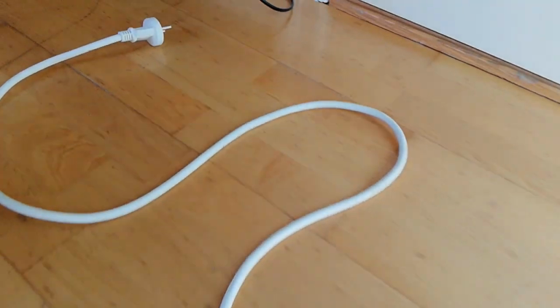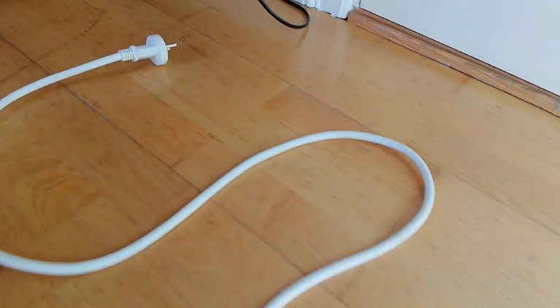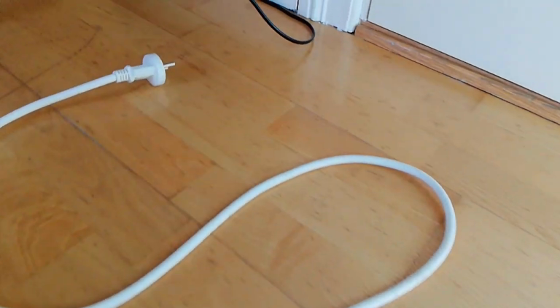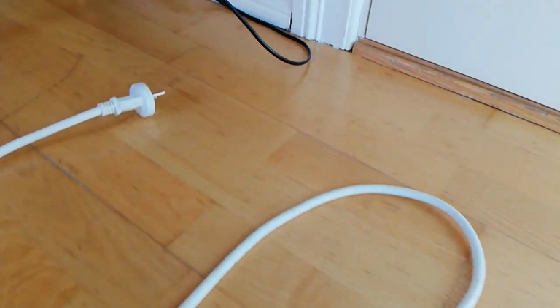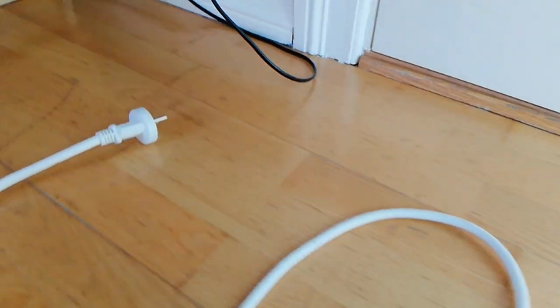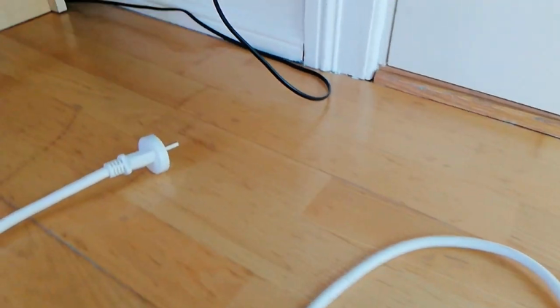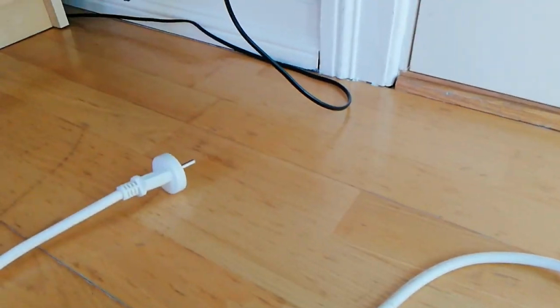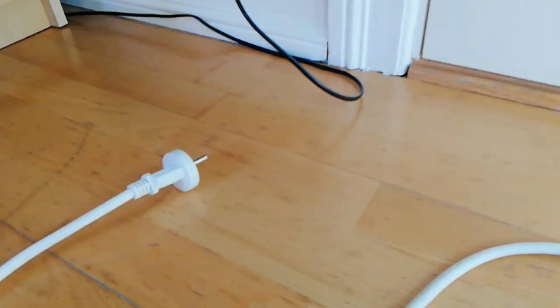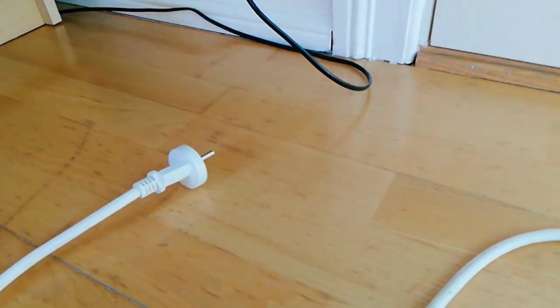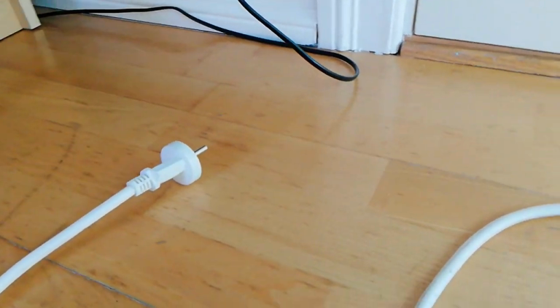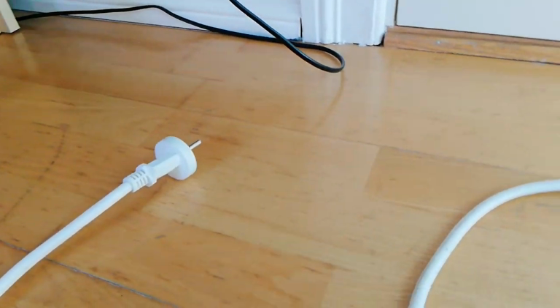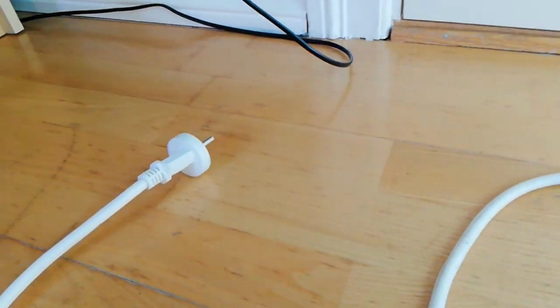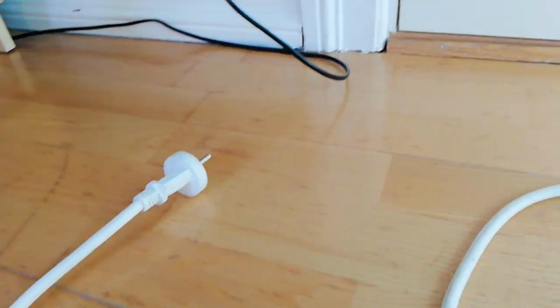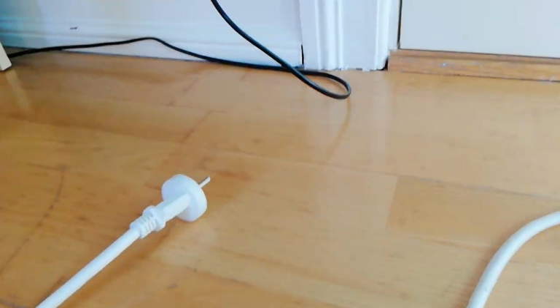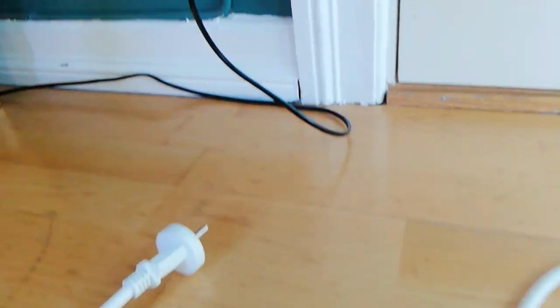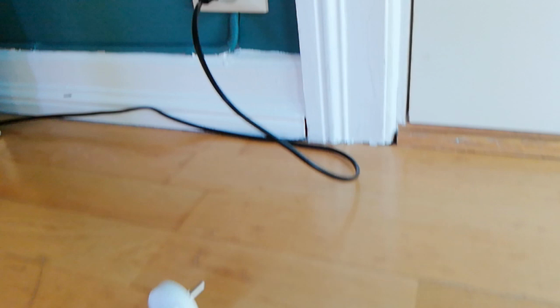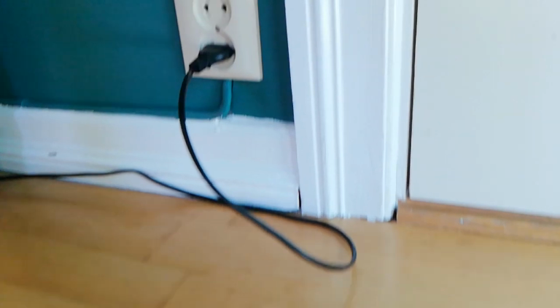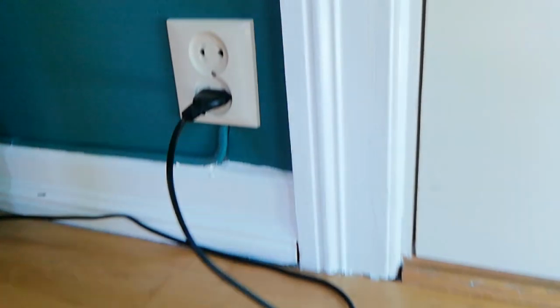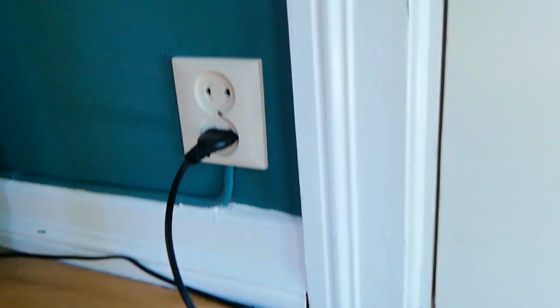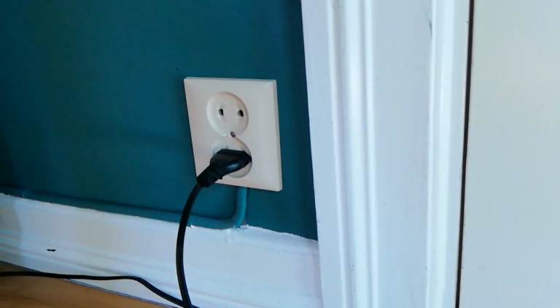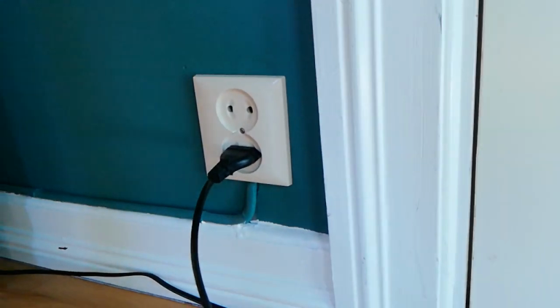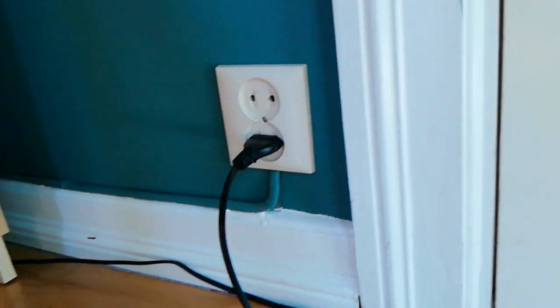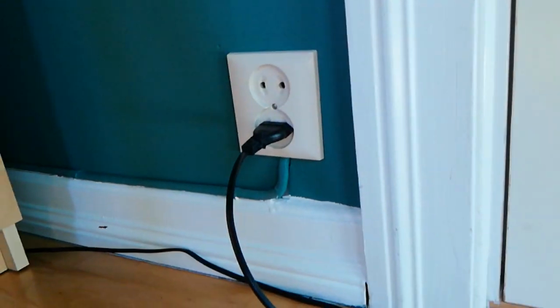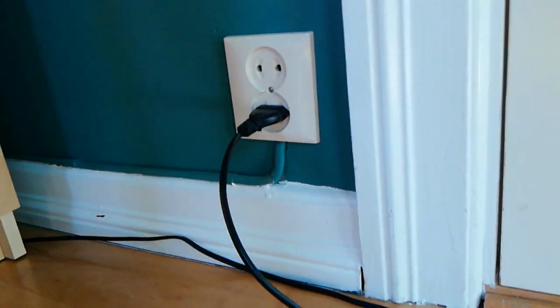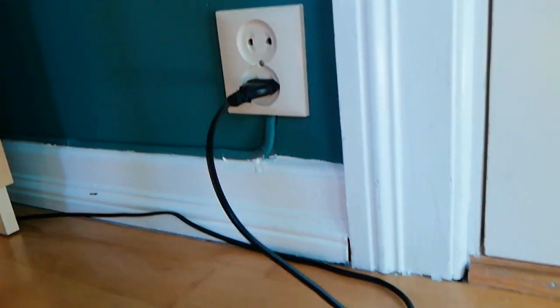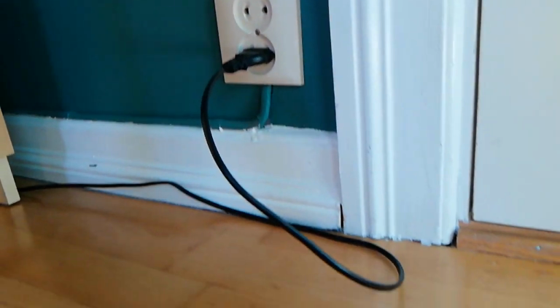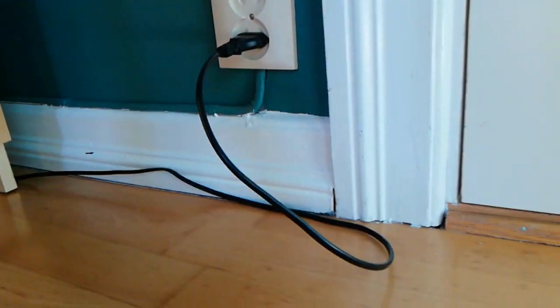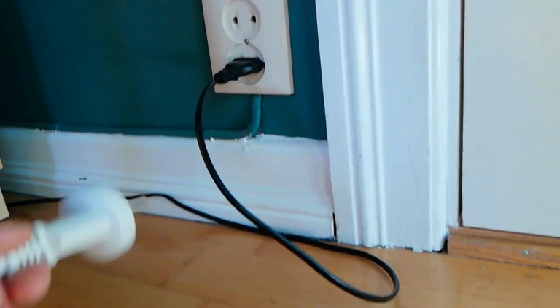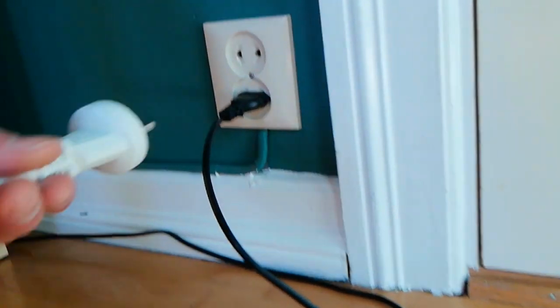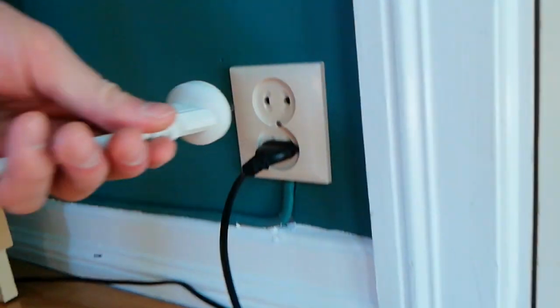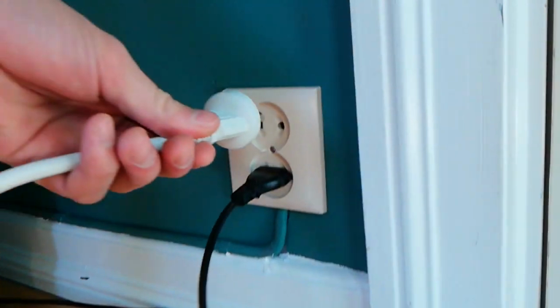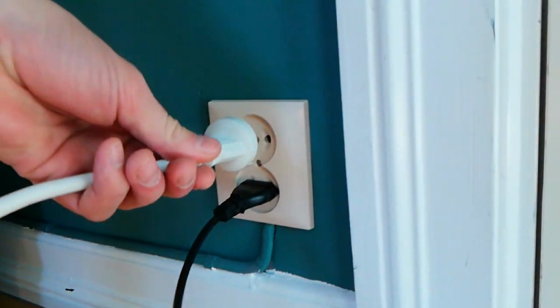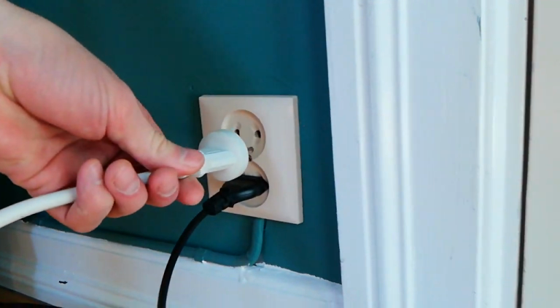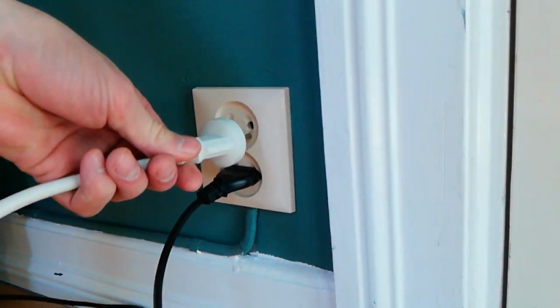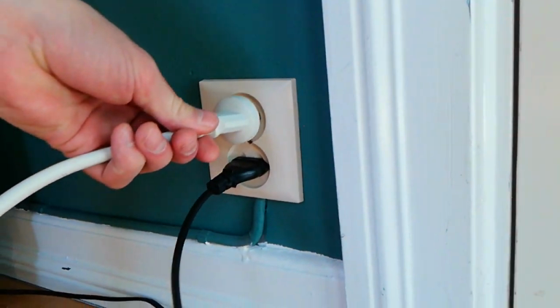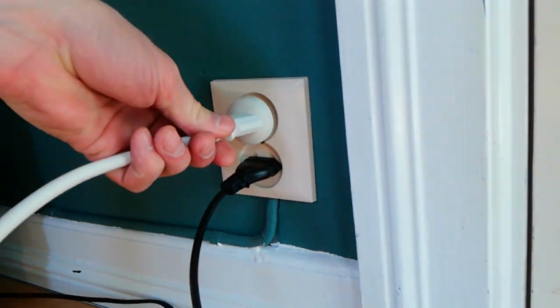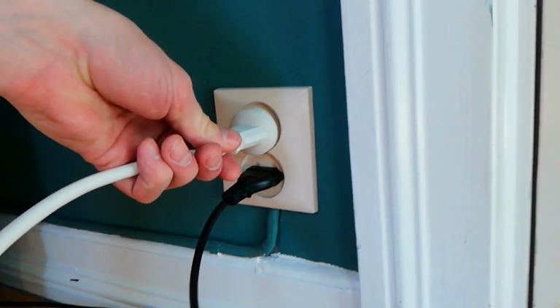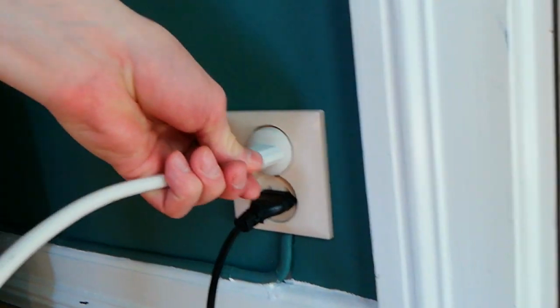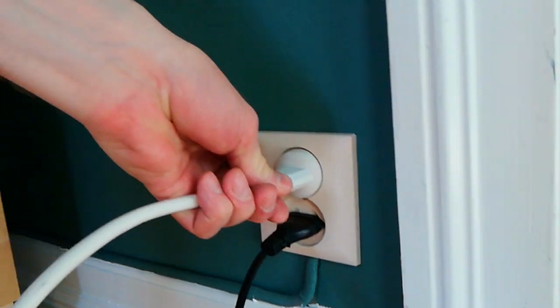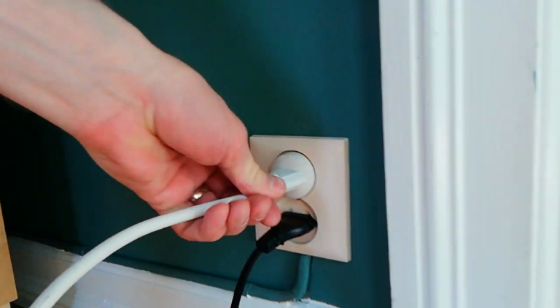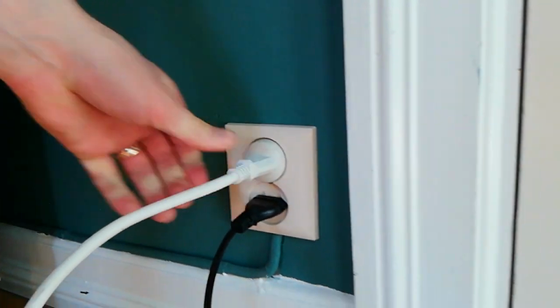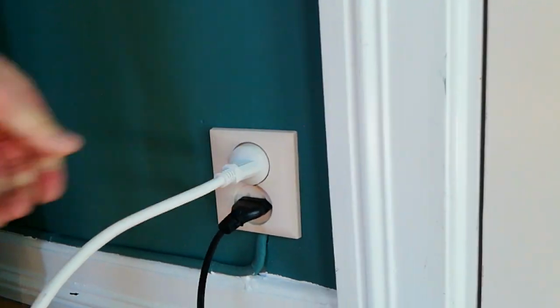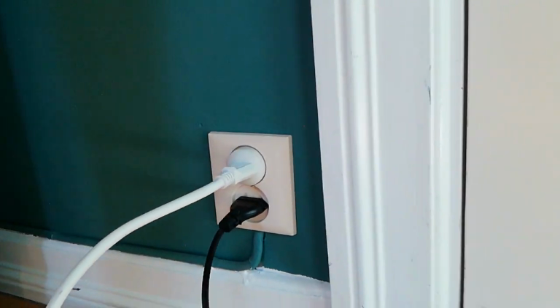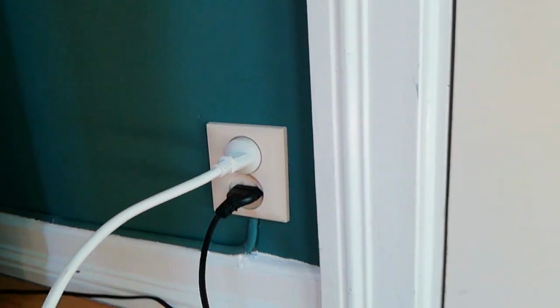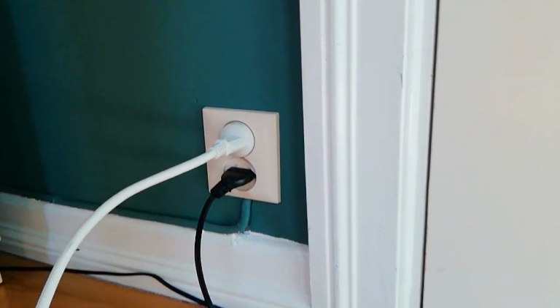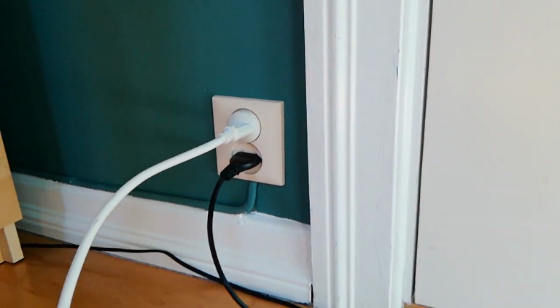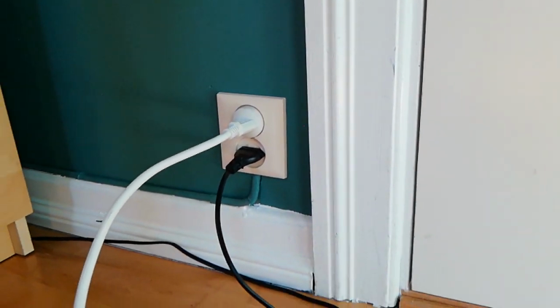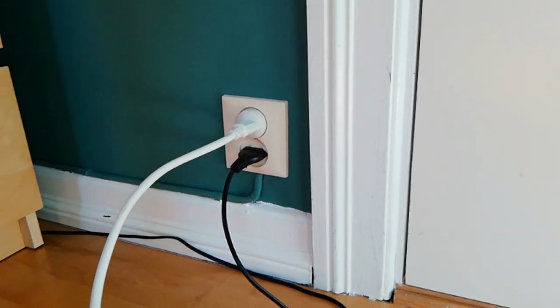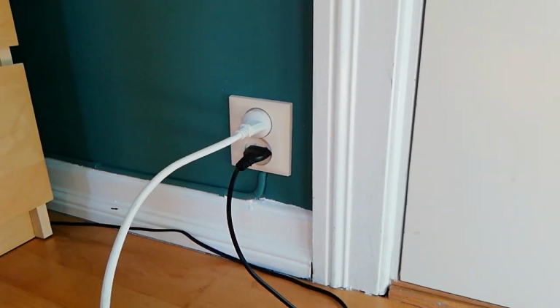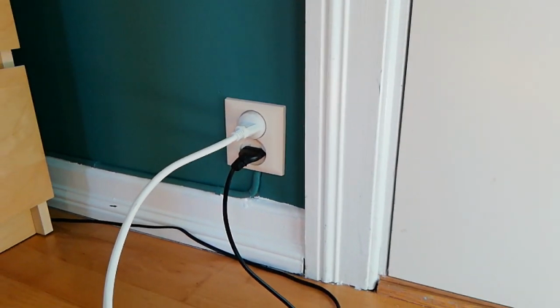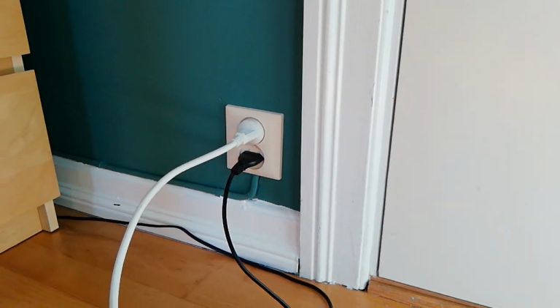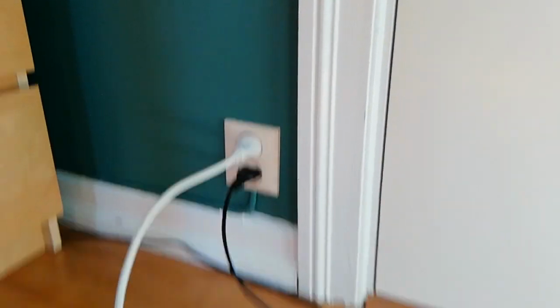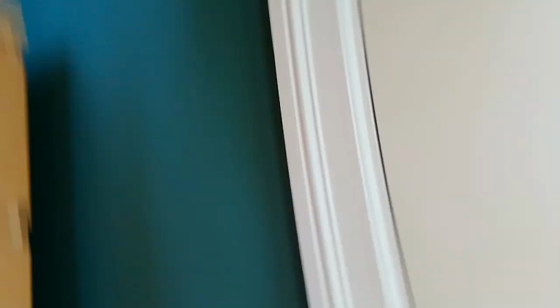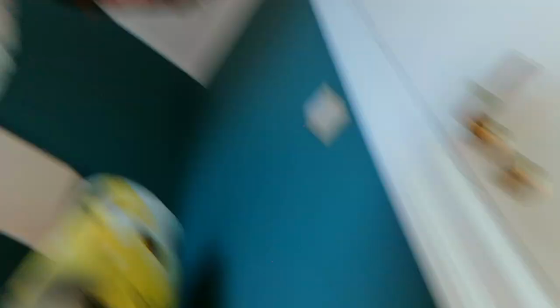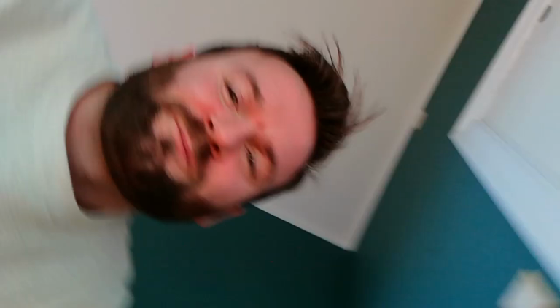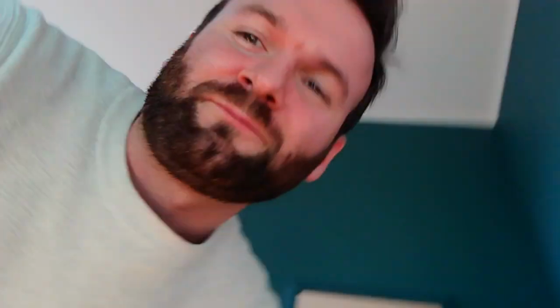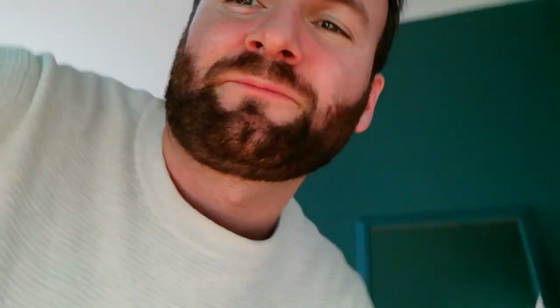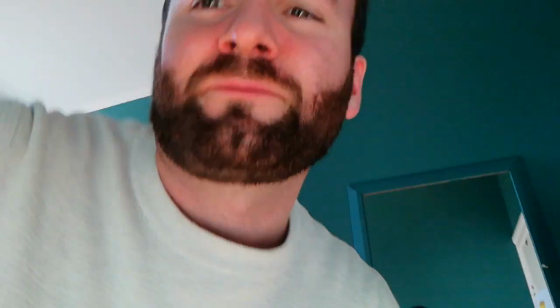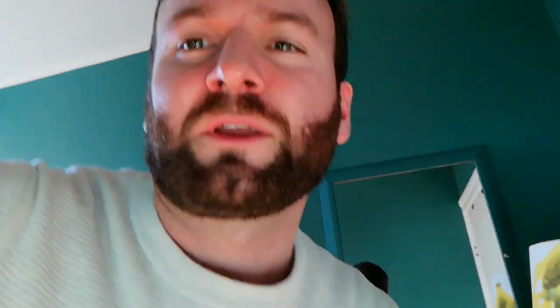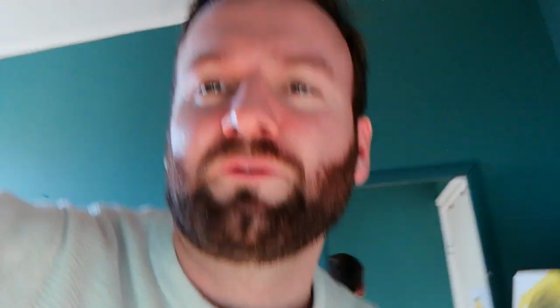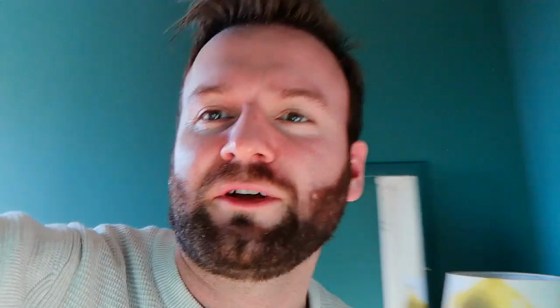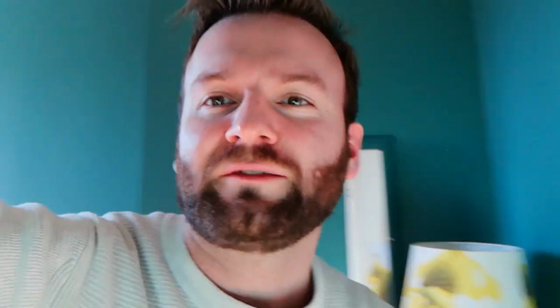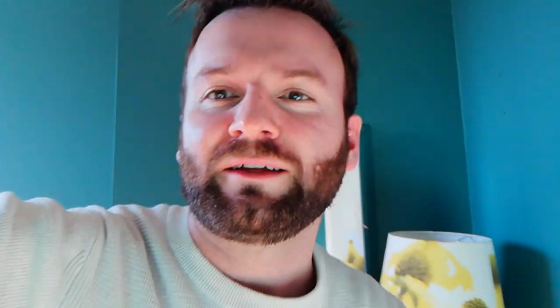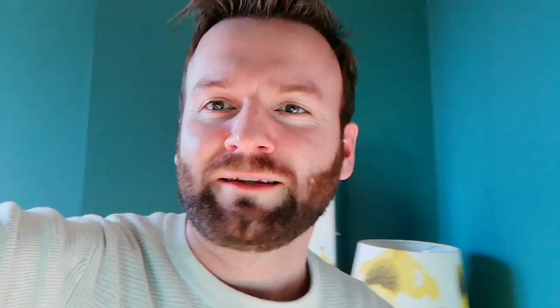And then realized it's not plugged in. Here we go. Fixed it.